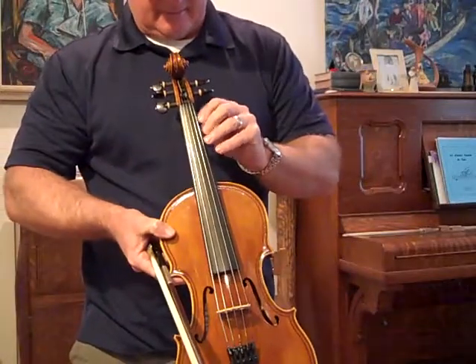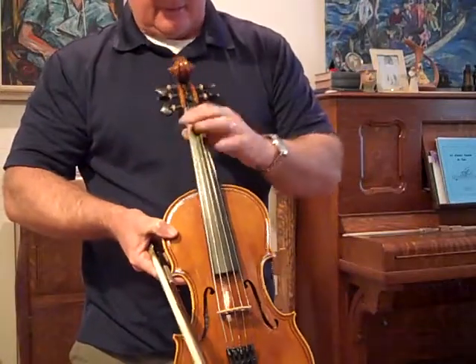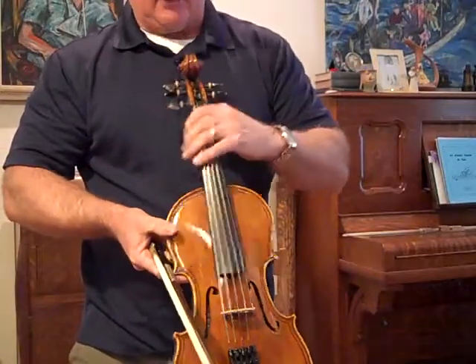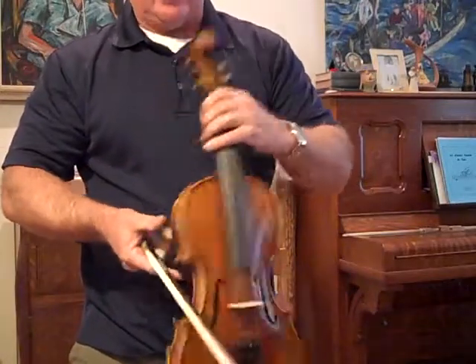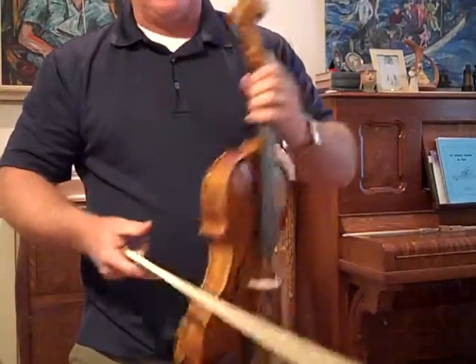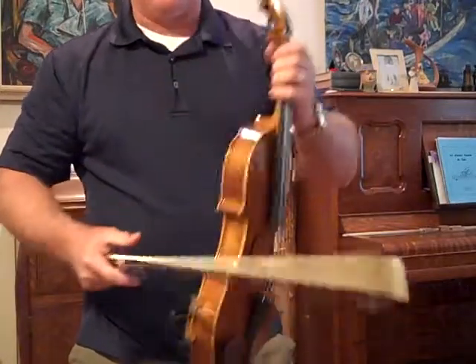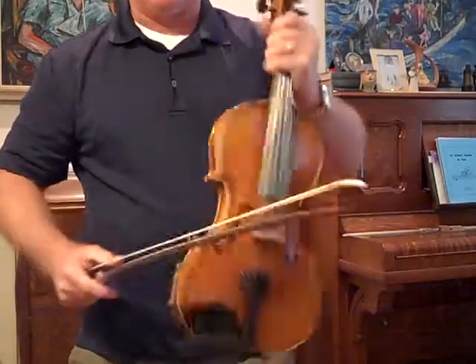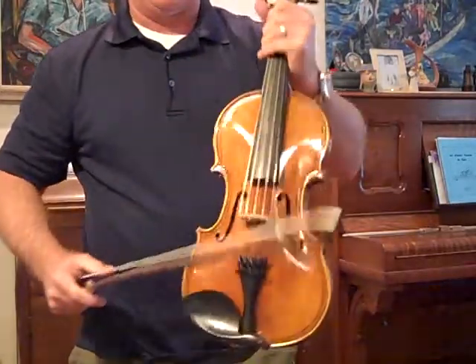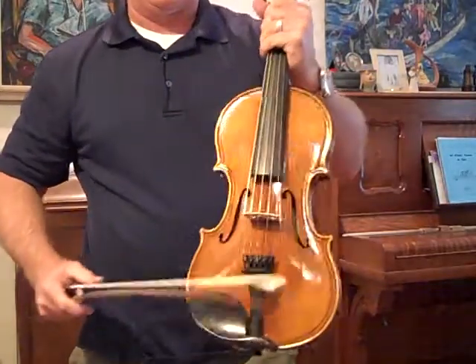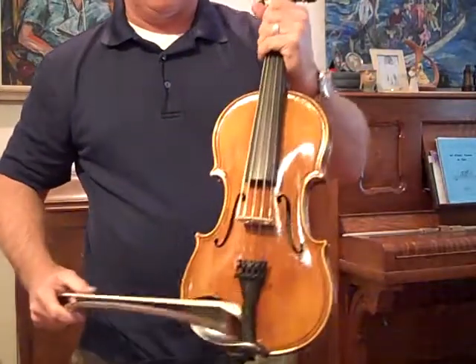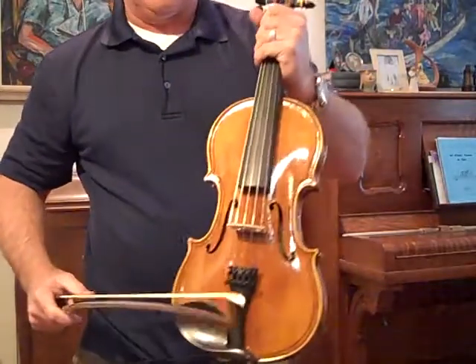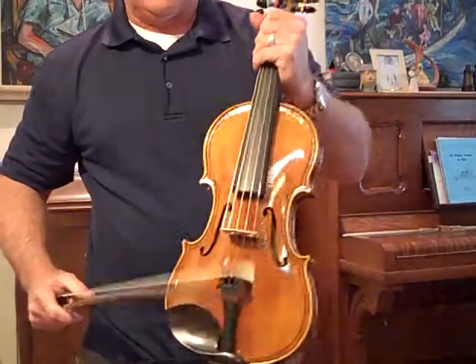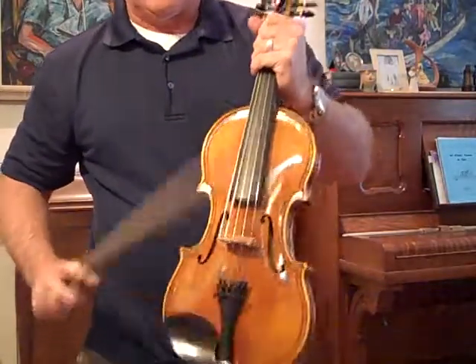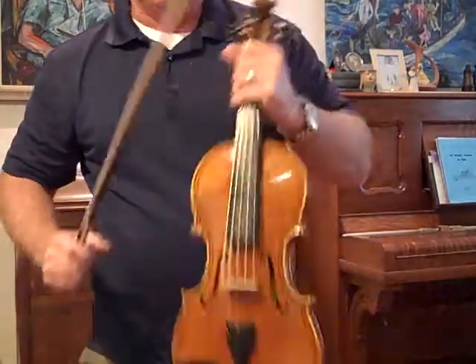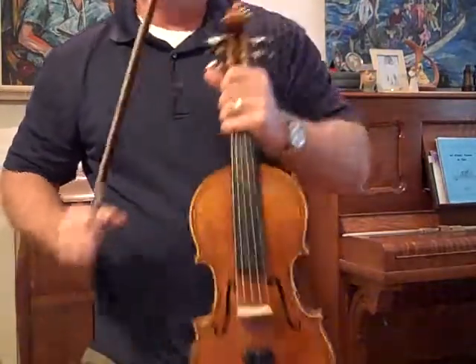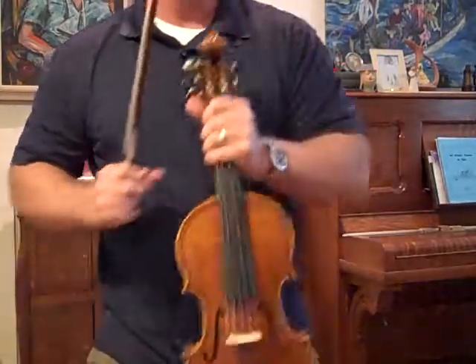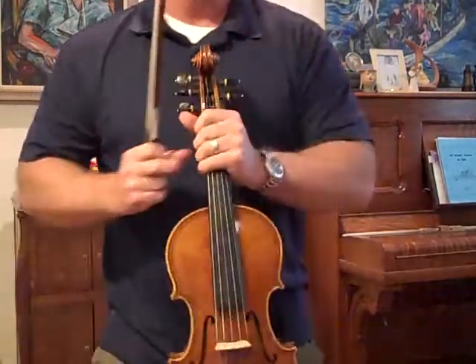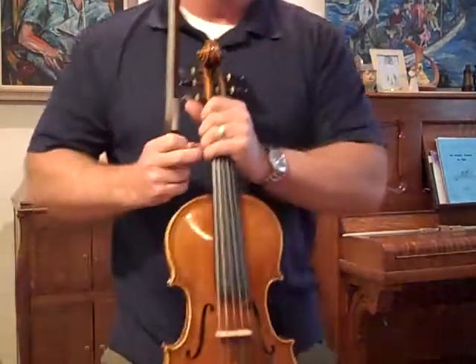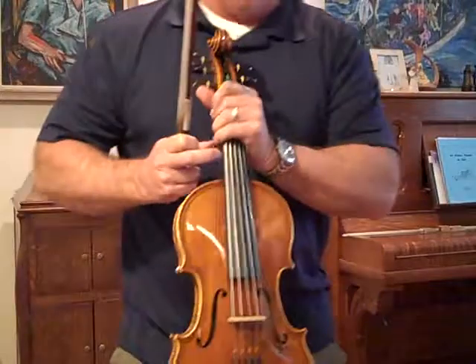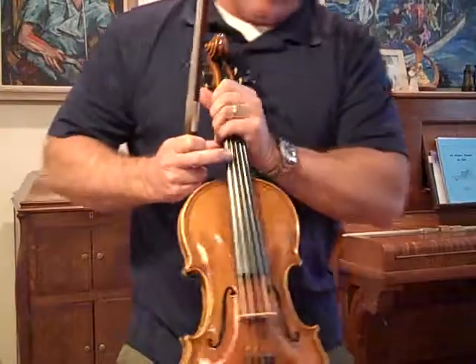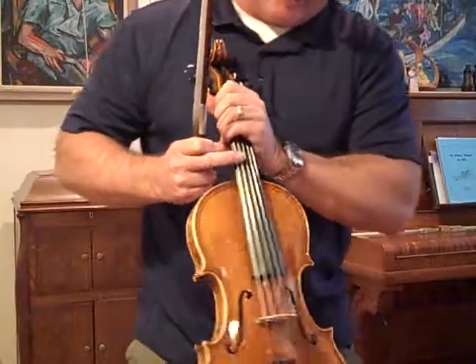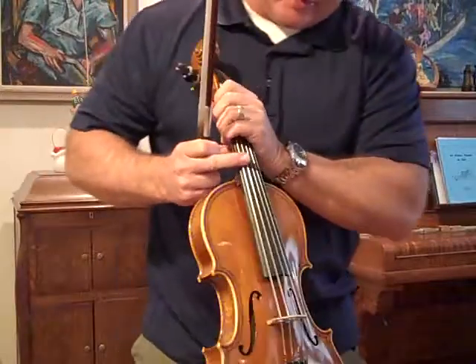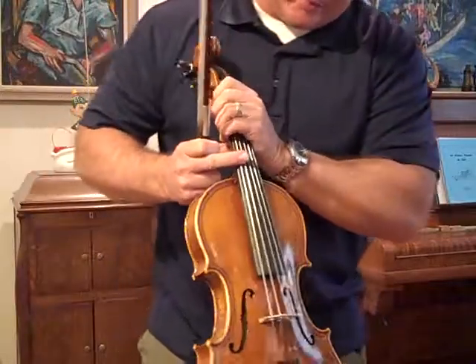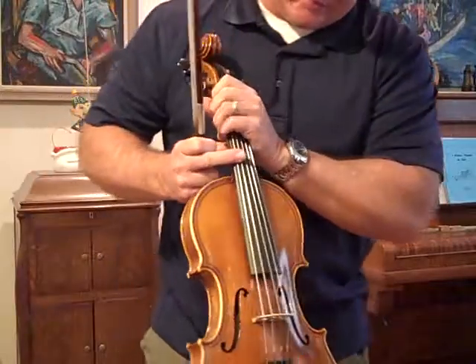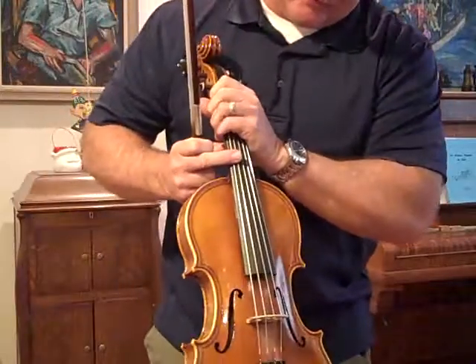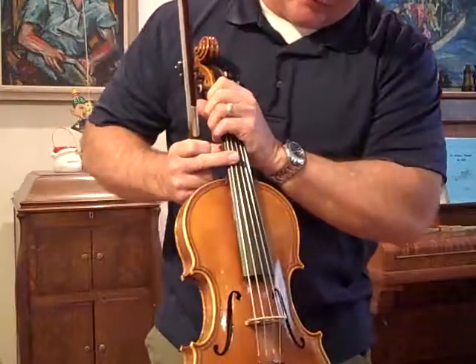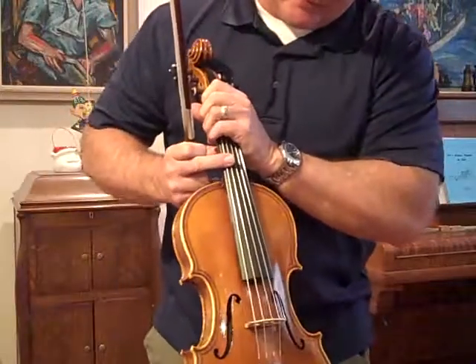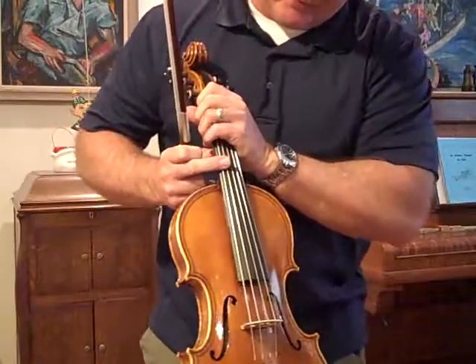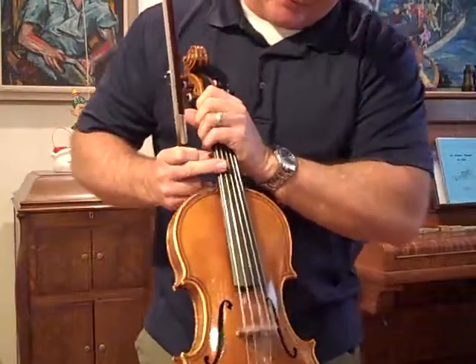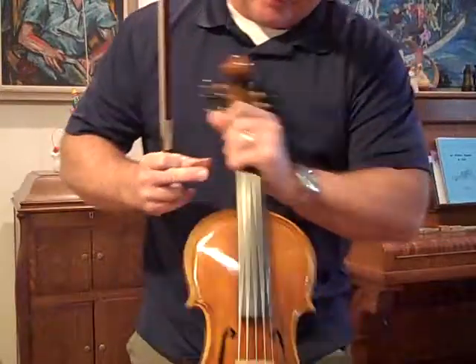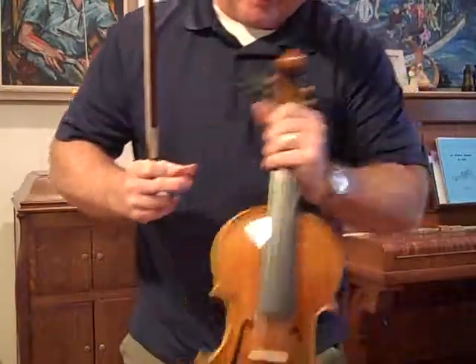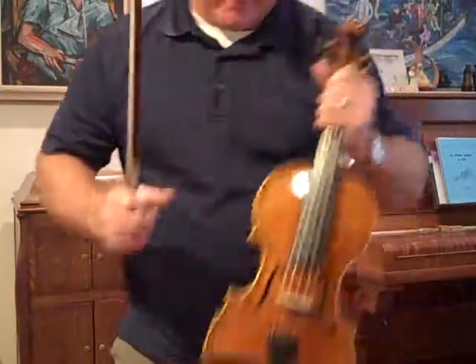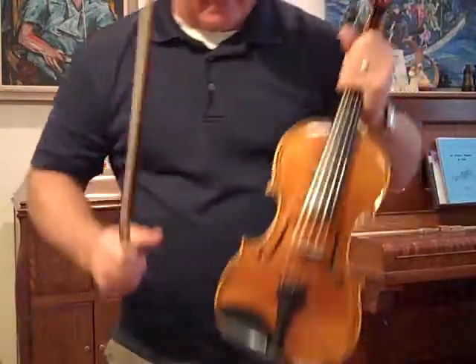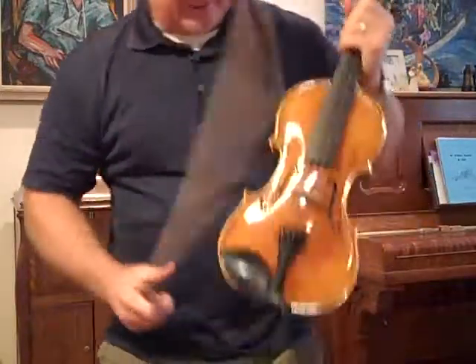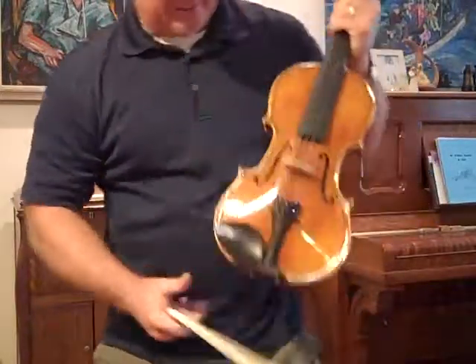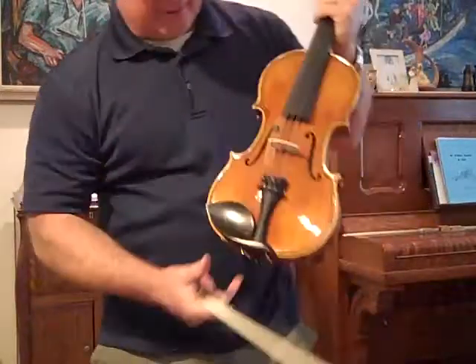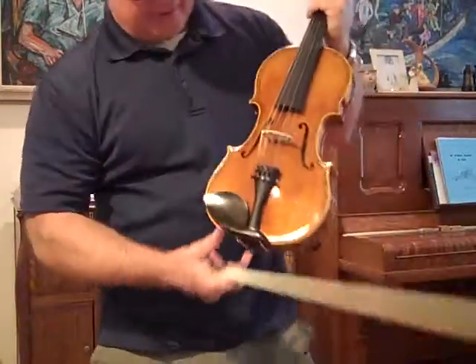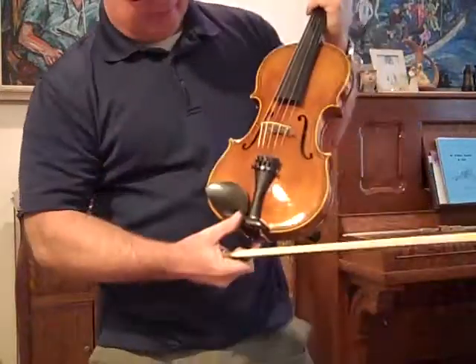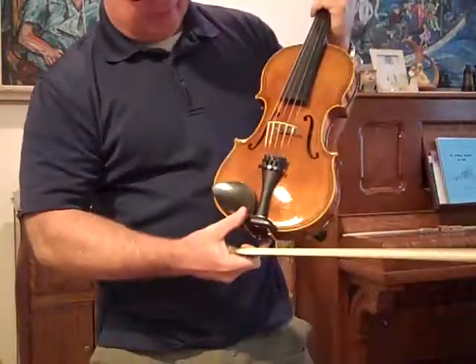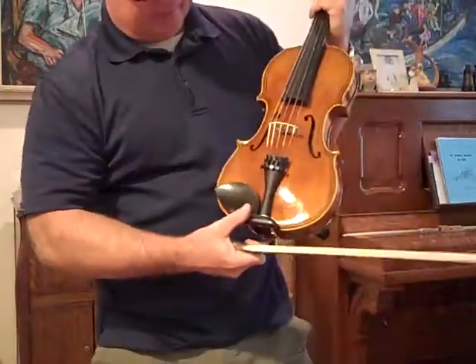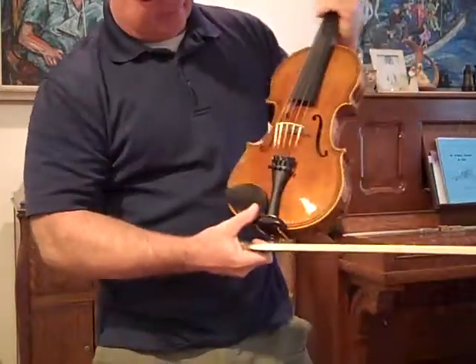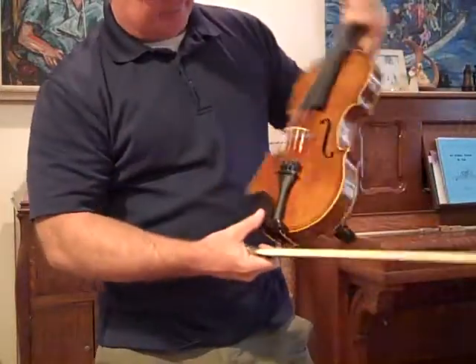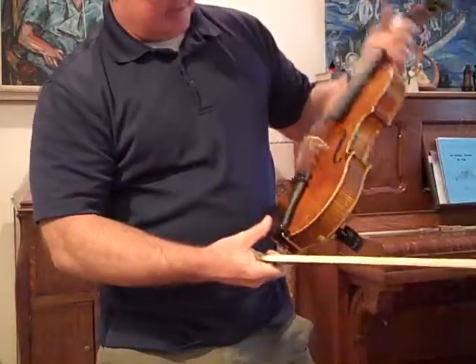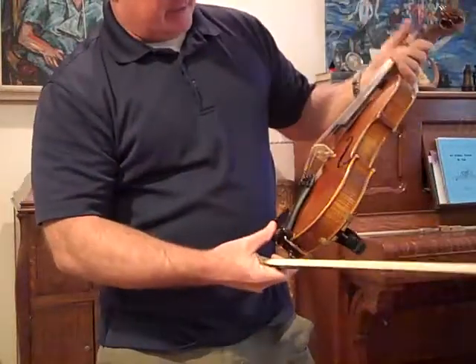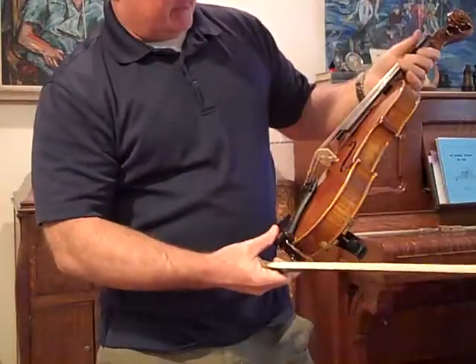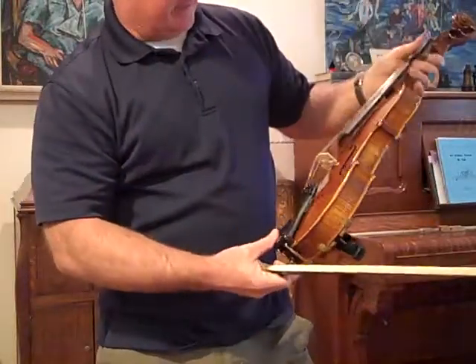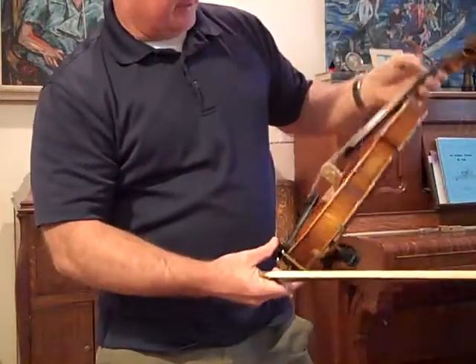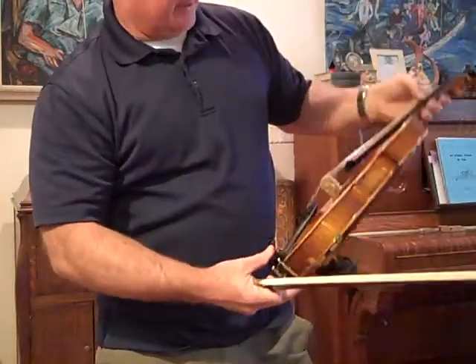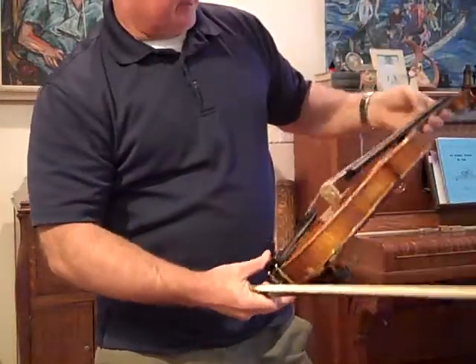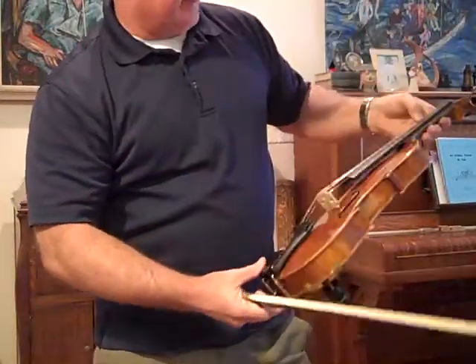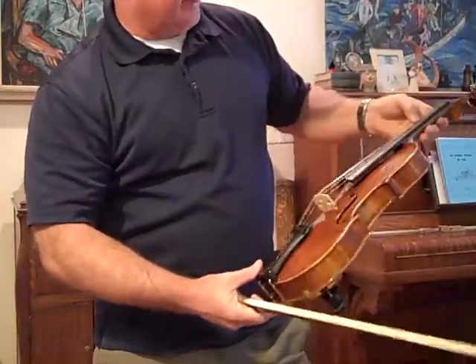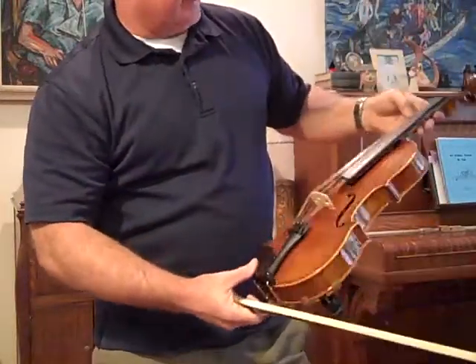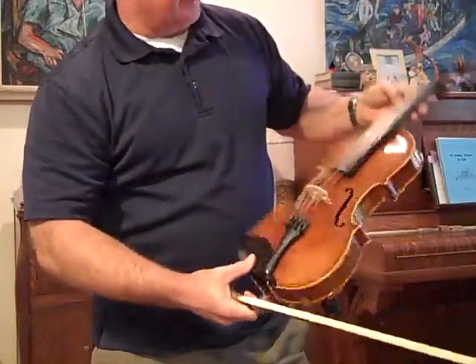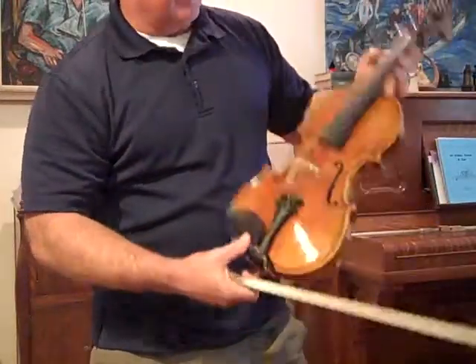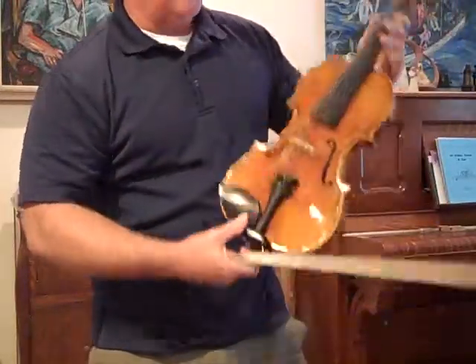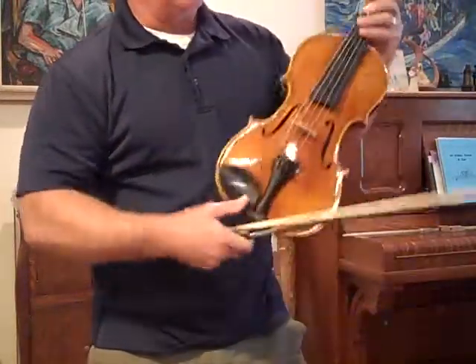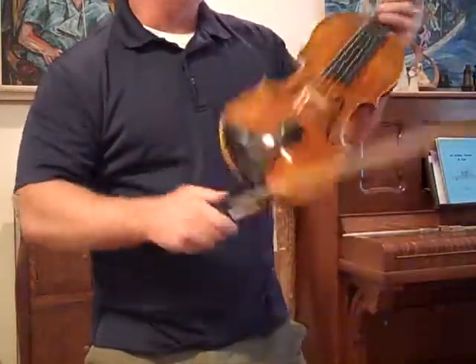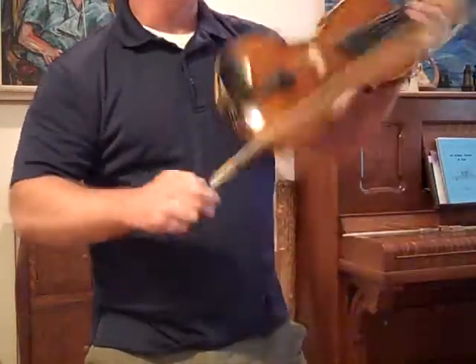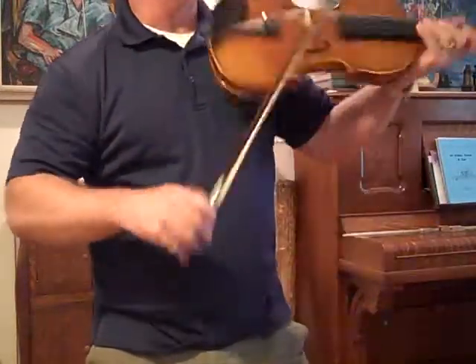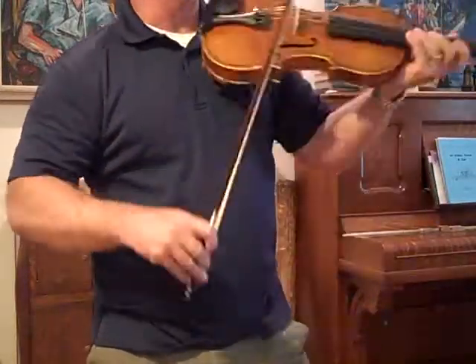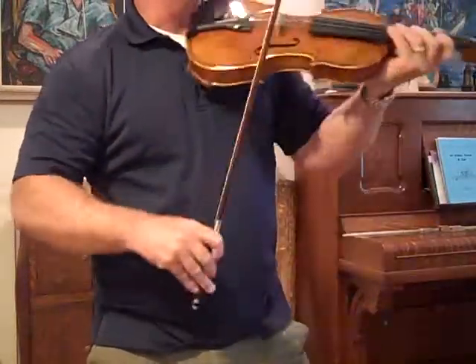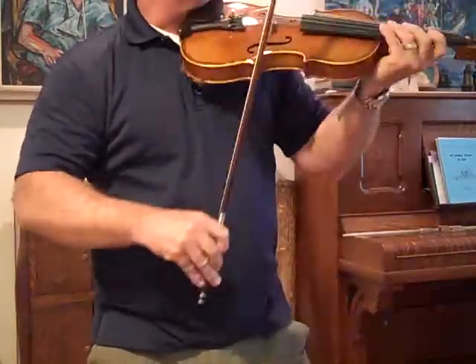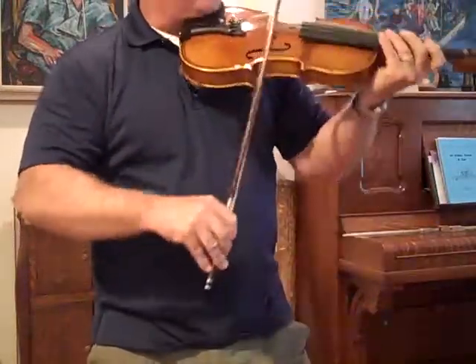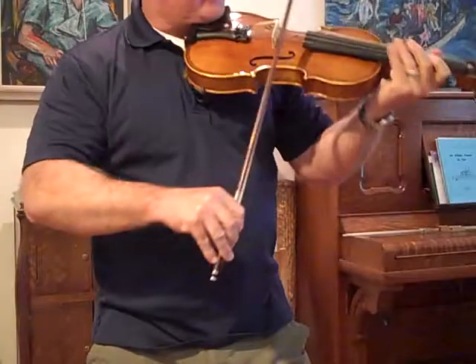All right, 570. Not really wanting to sell this one, but since I stink on the fiddle, I'll let a good player play it.